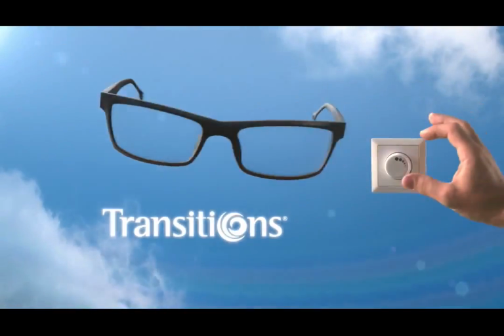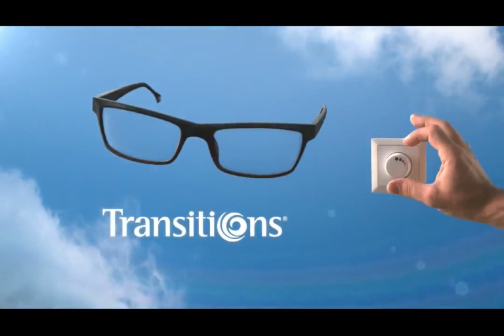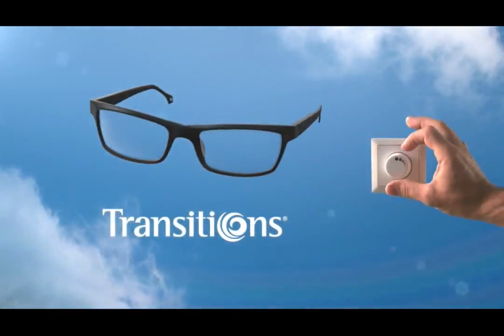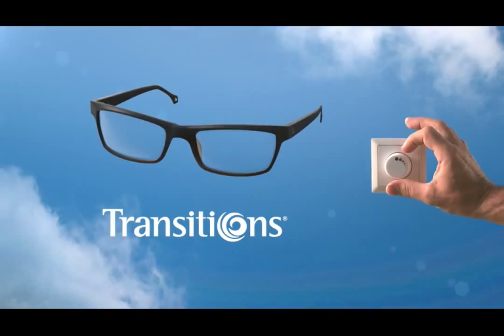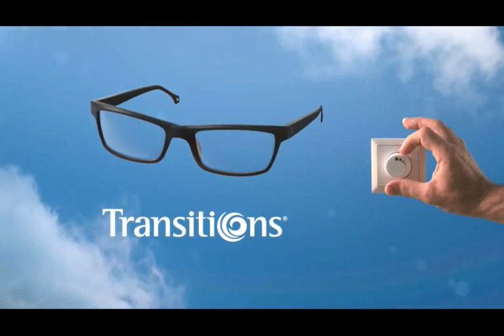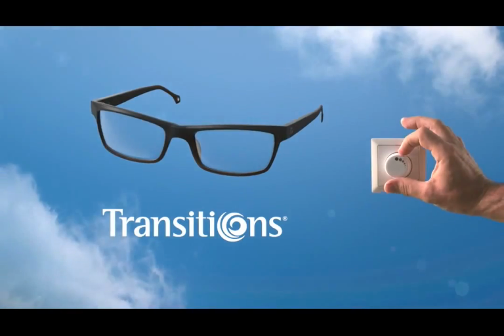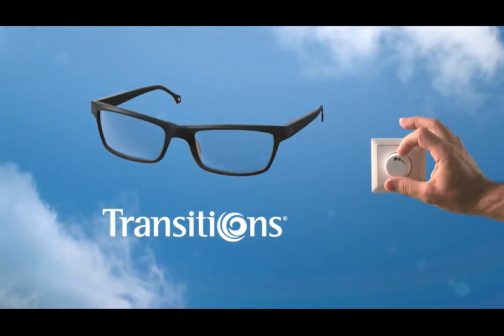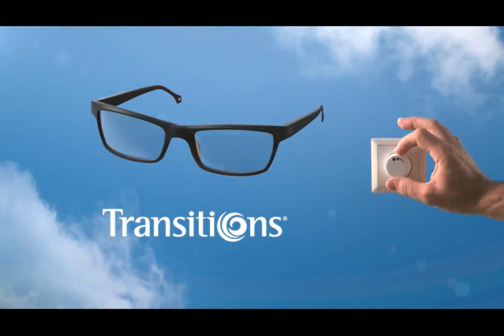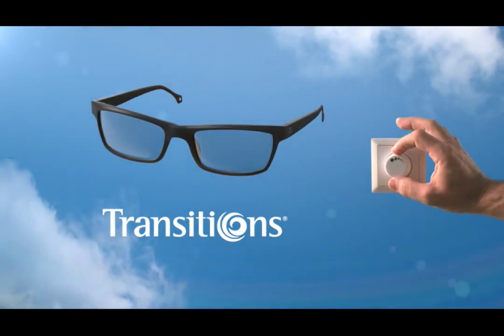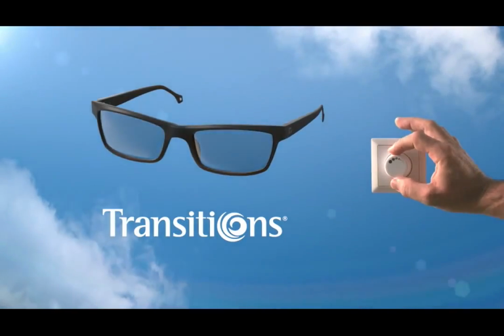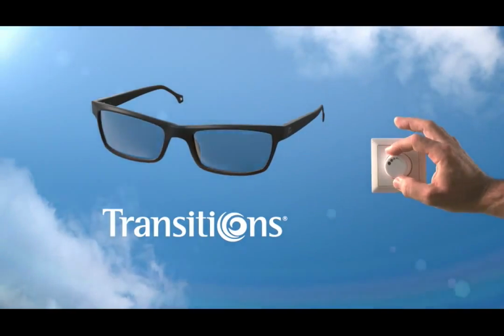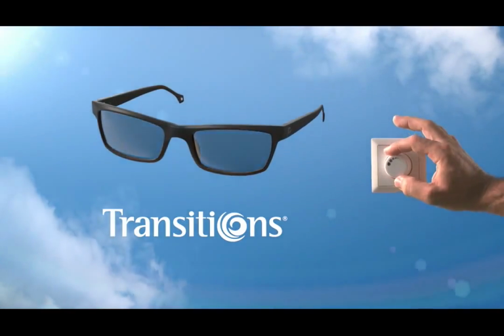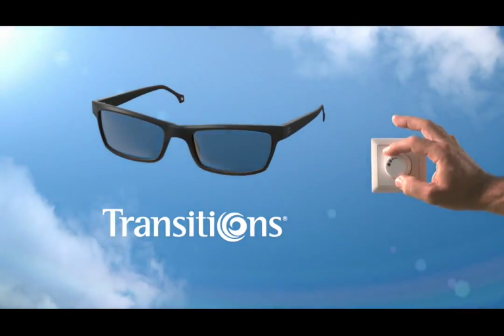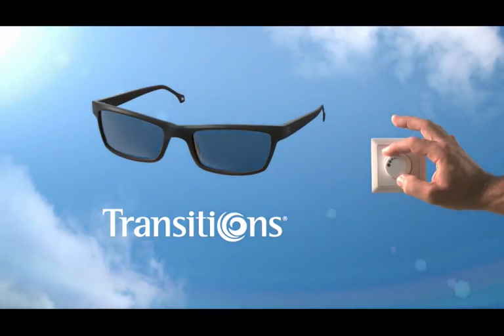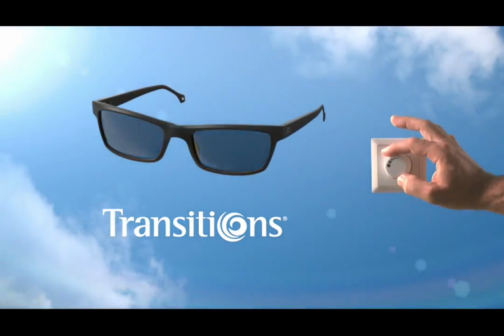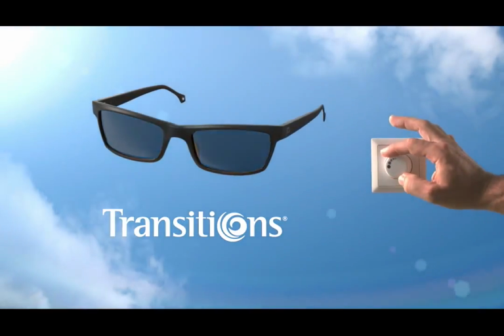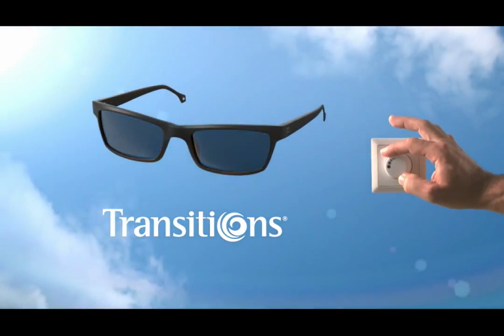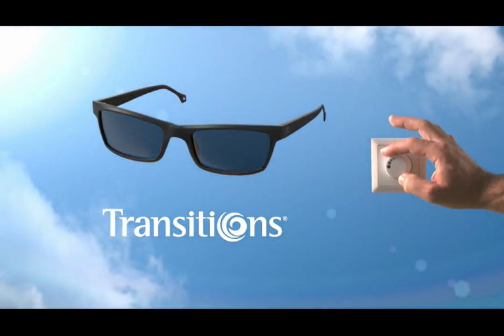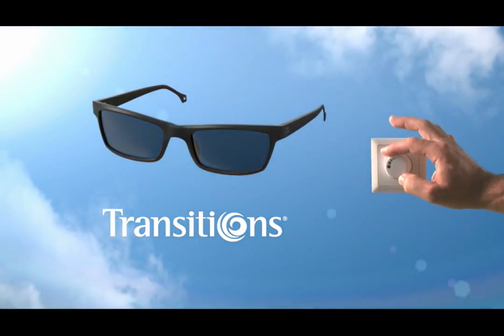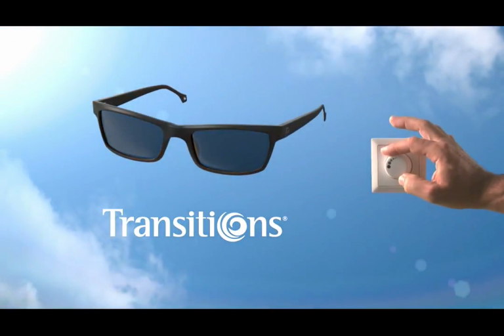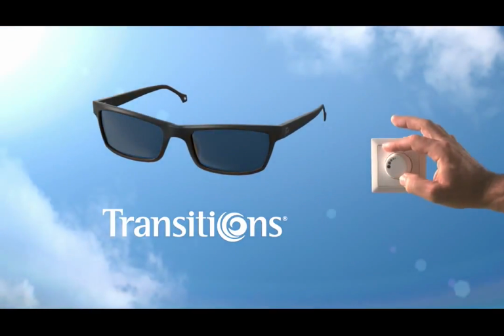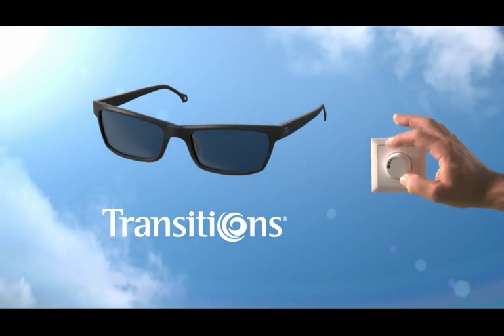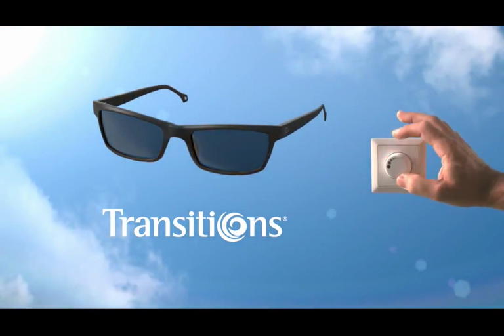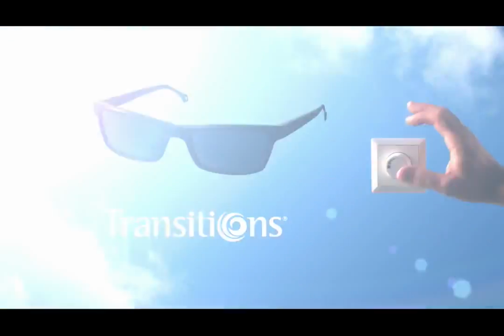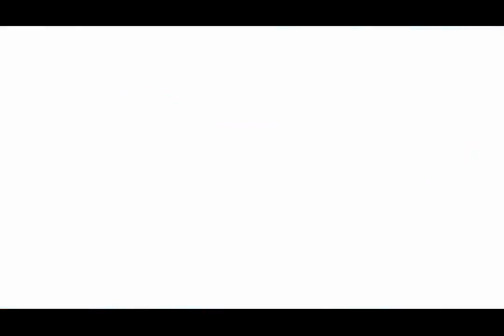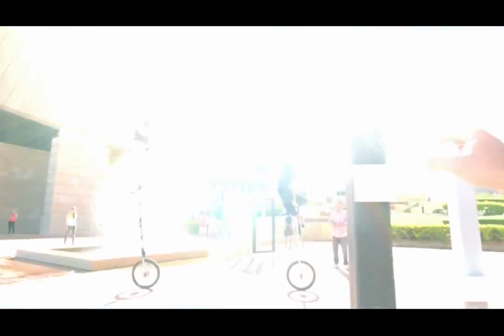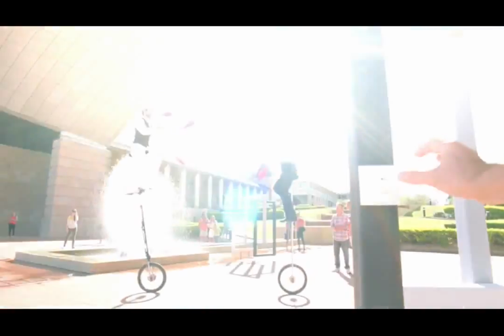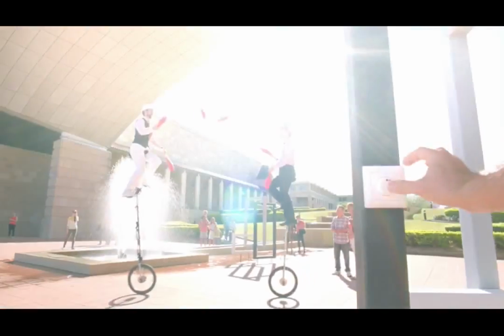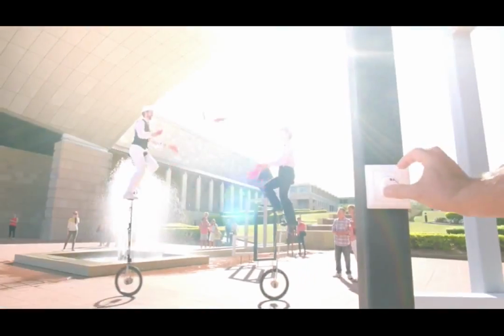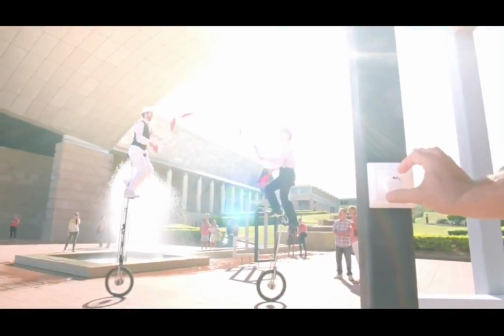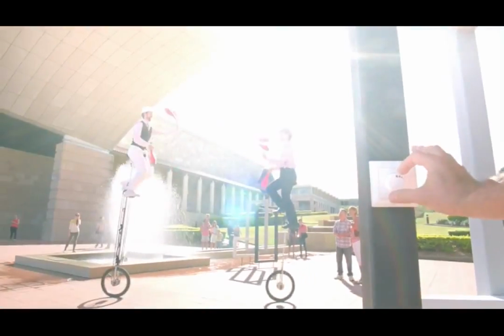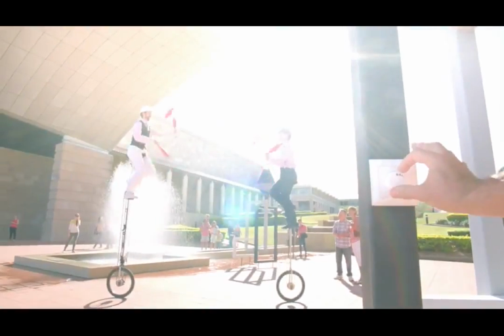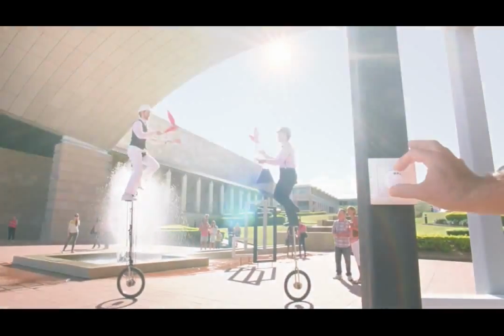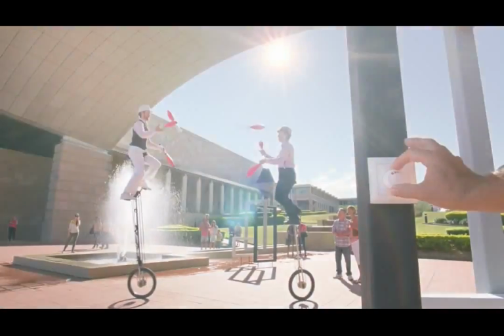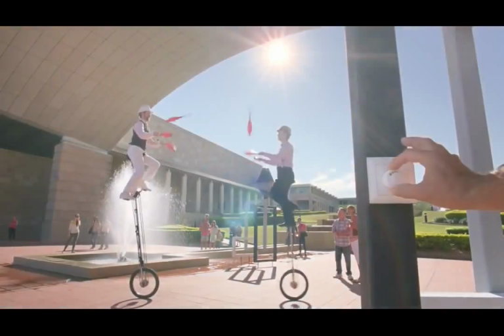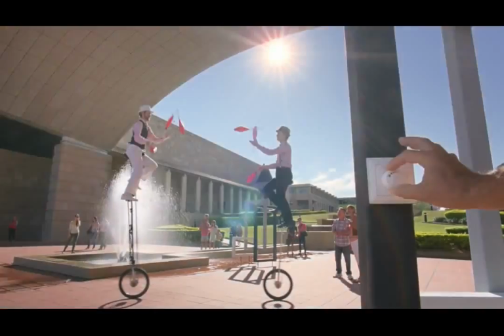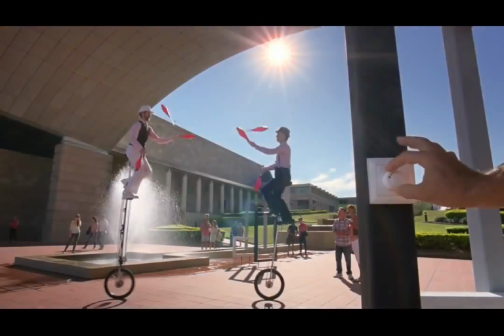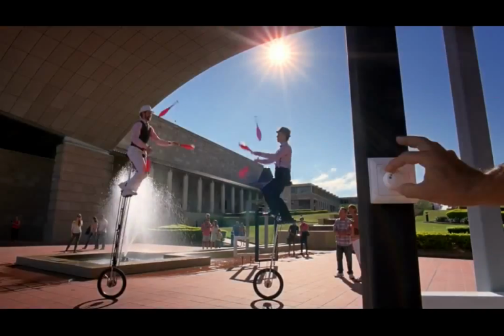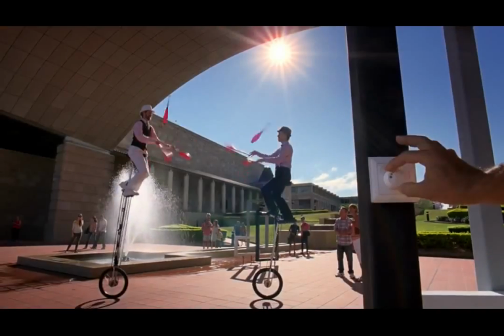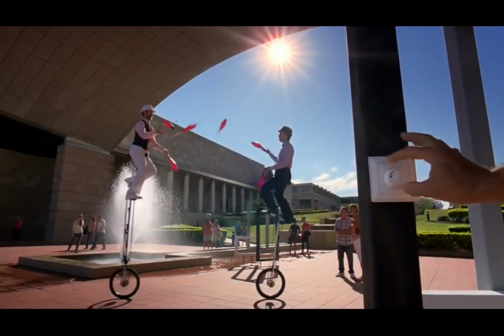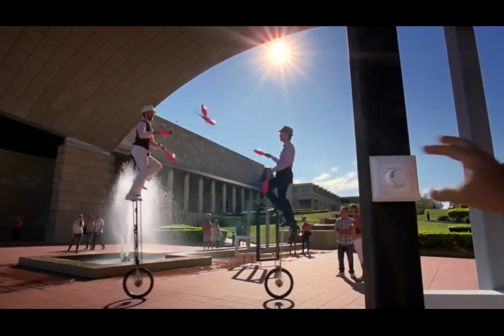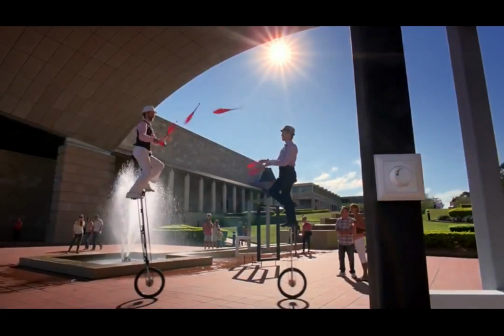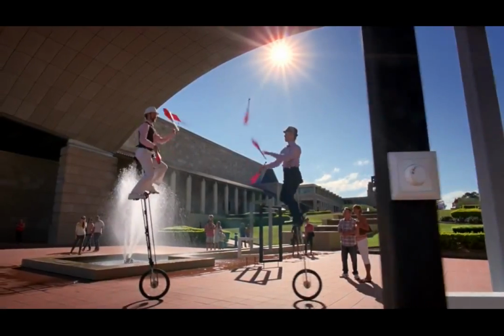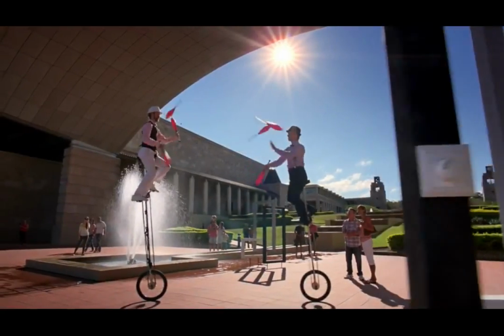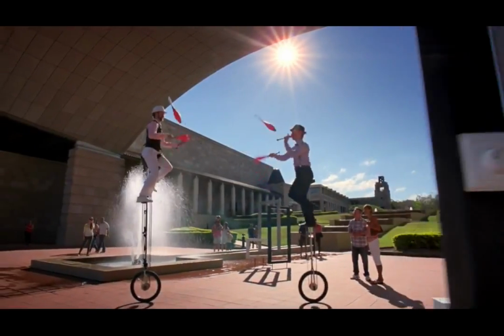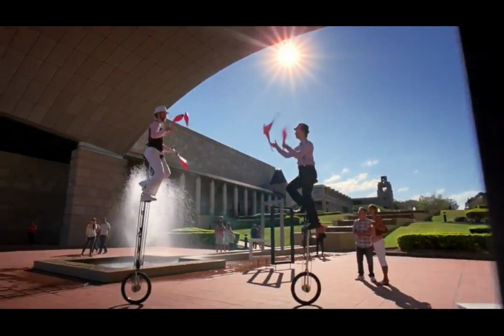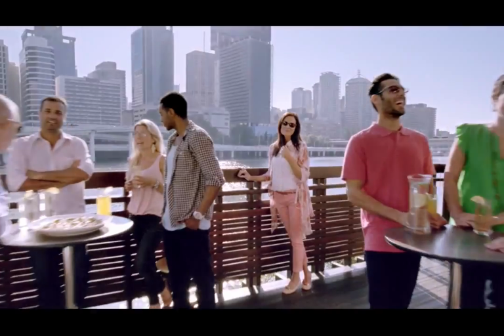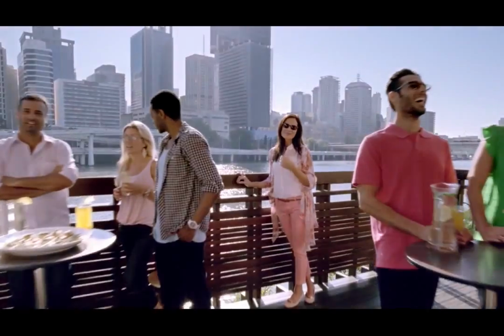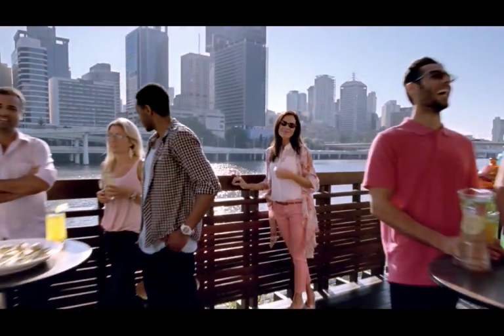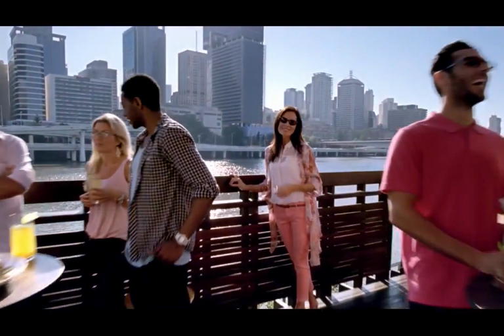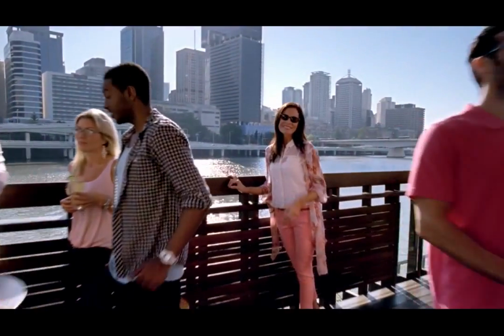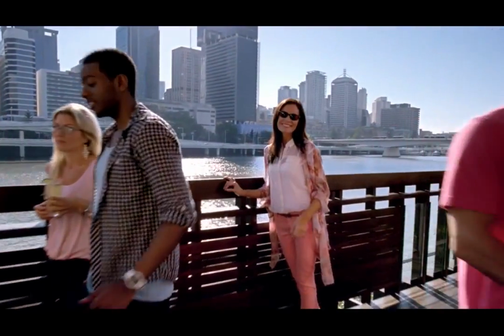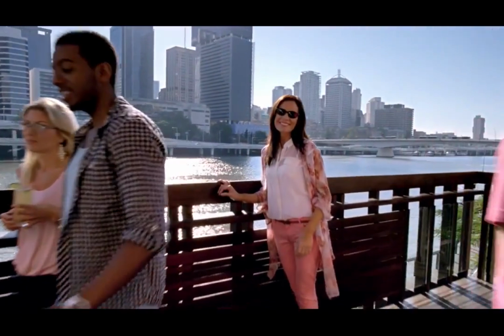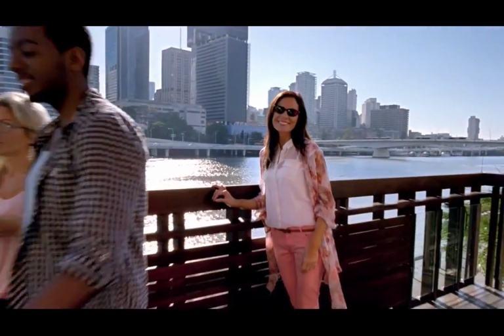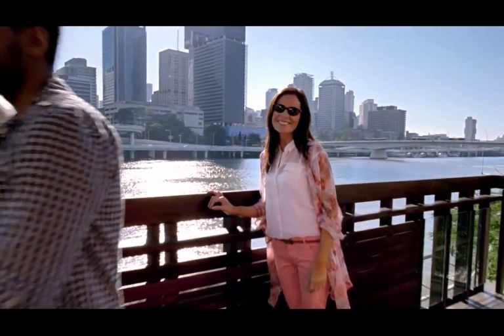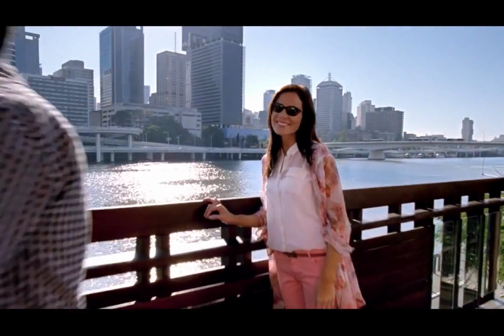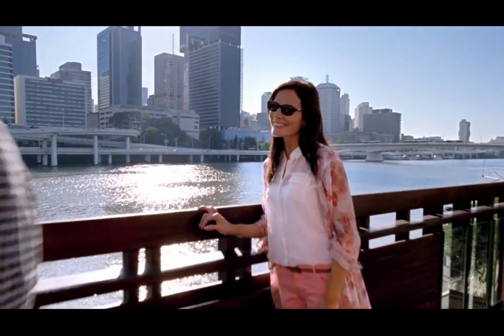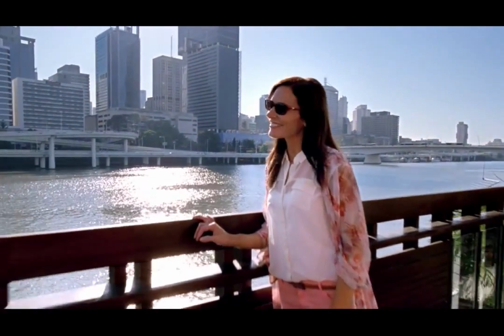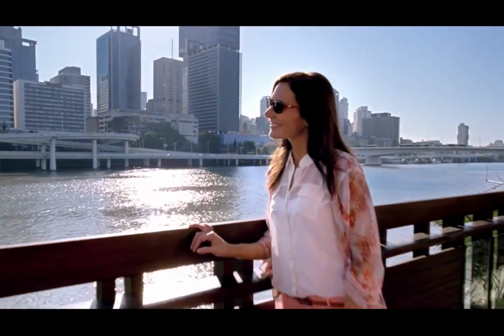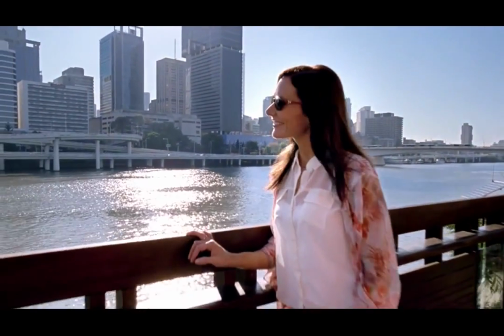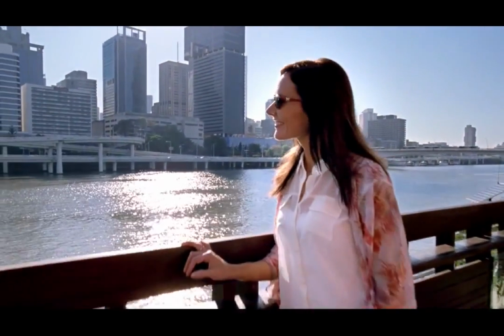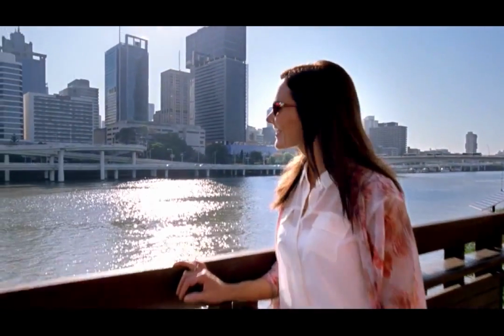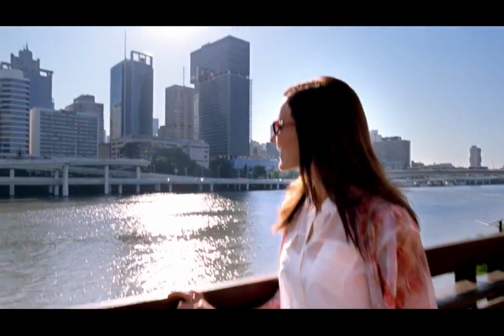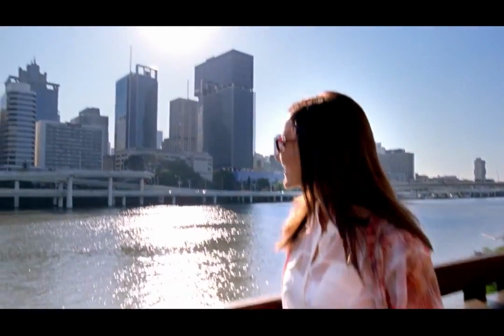Transitions lenses automatically filter just the right amount of light. Why settle for a lens with just one mood? Experience light or light.